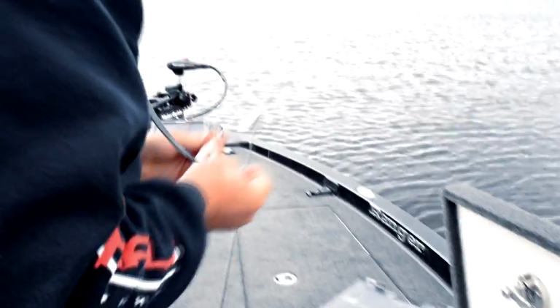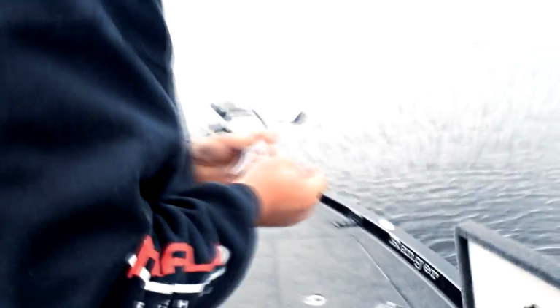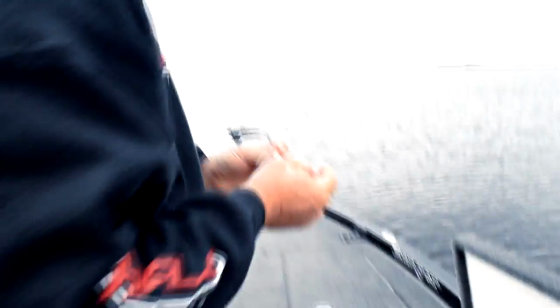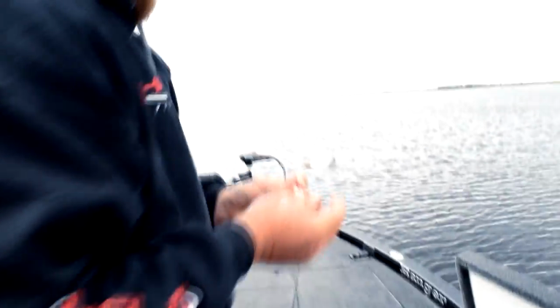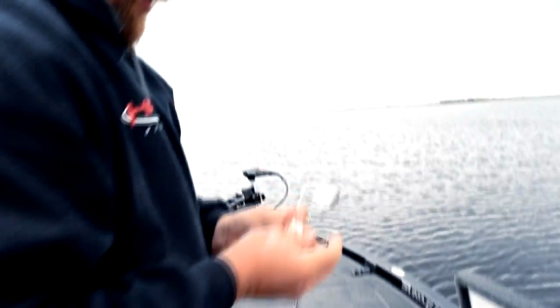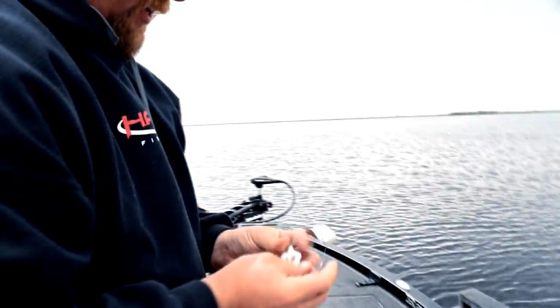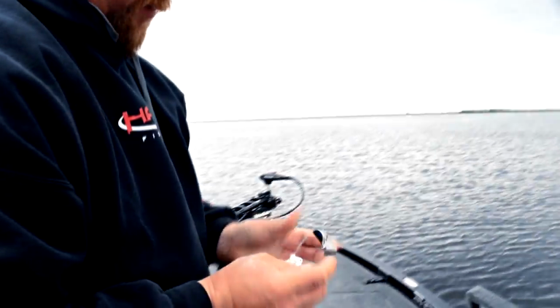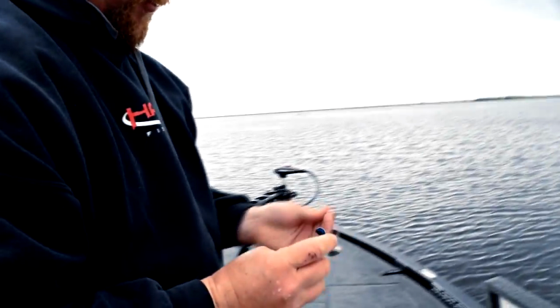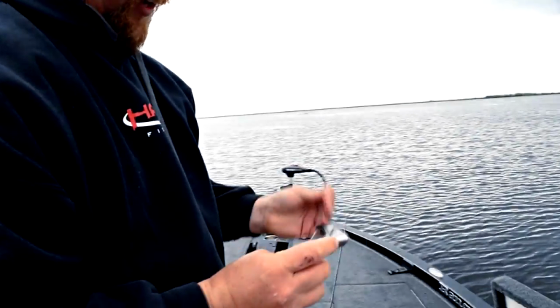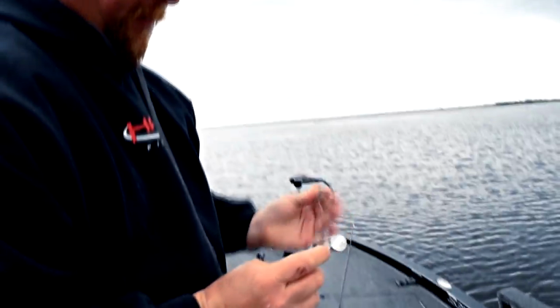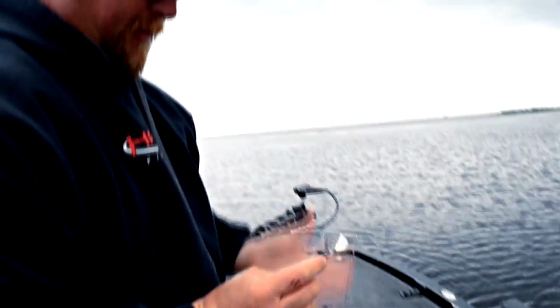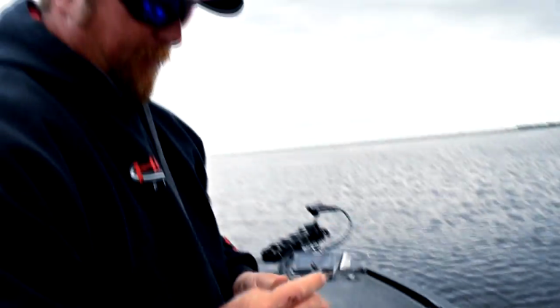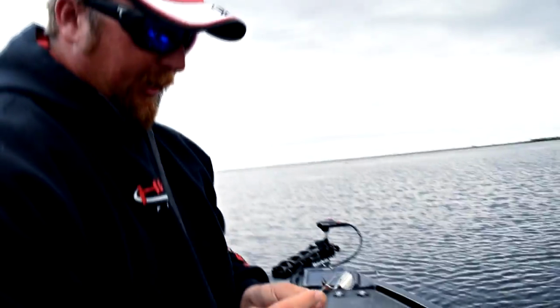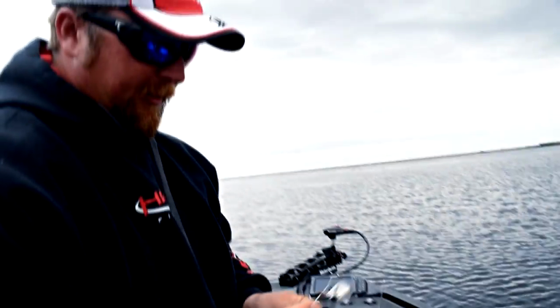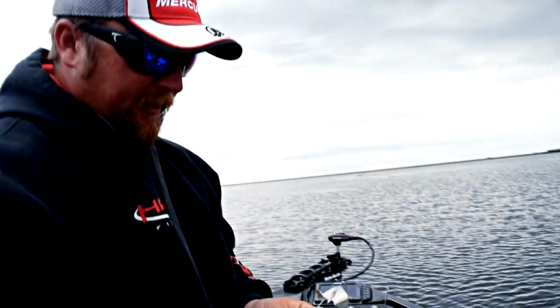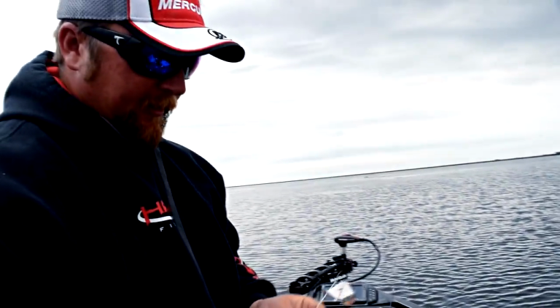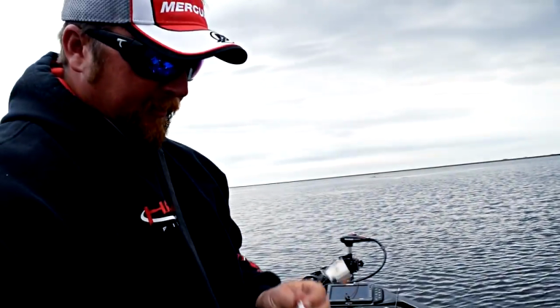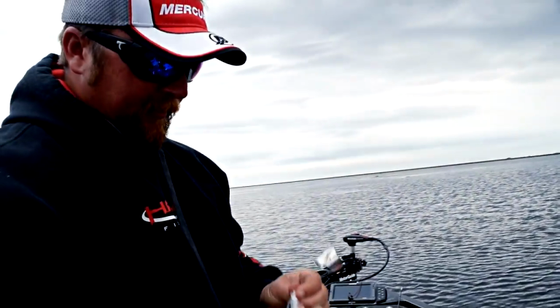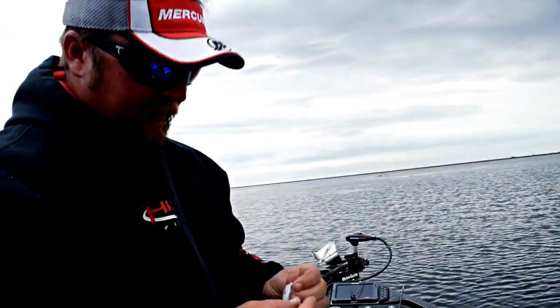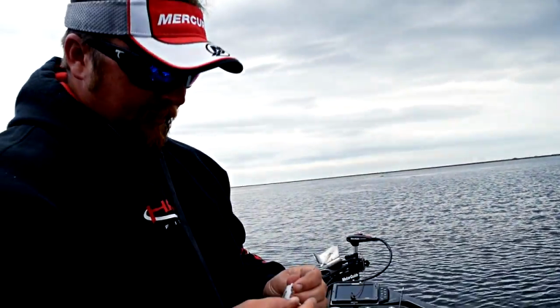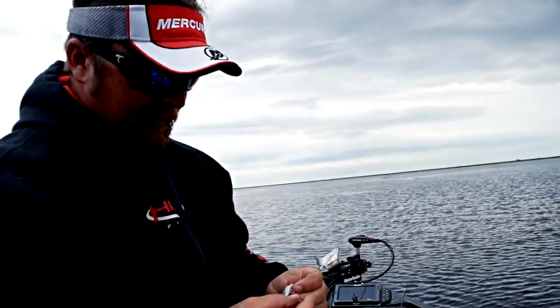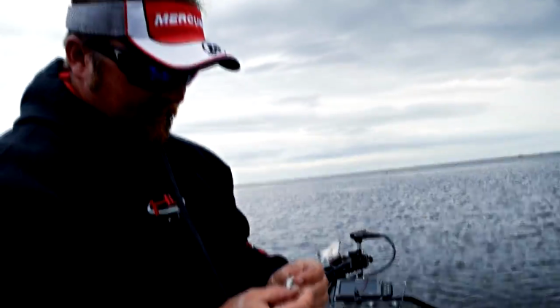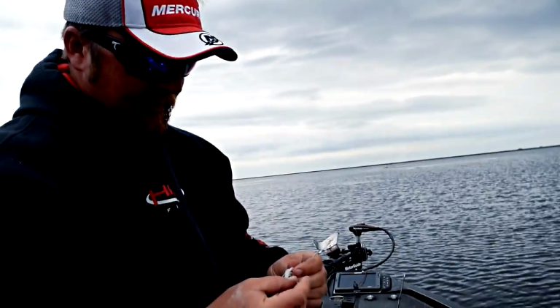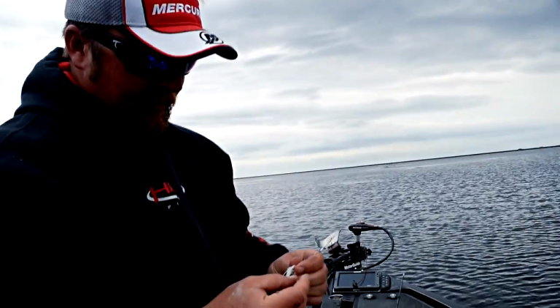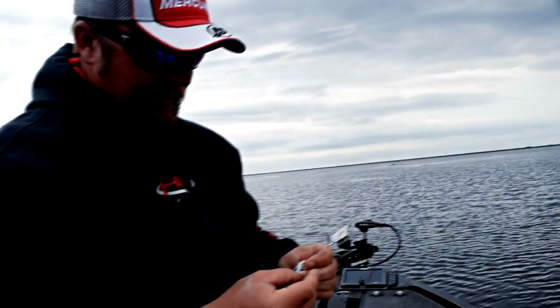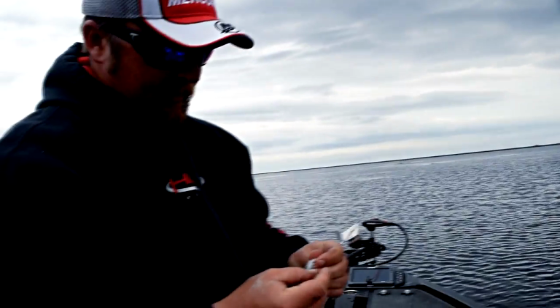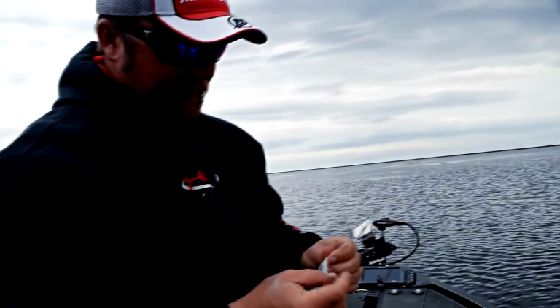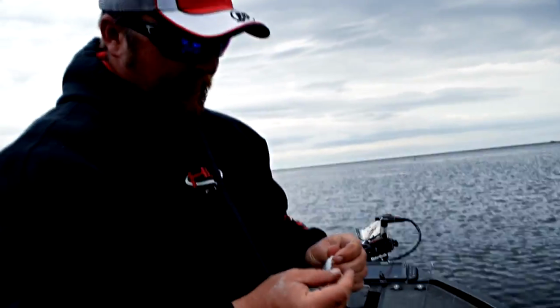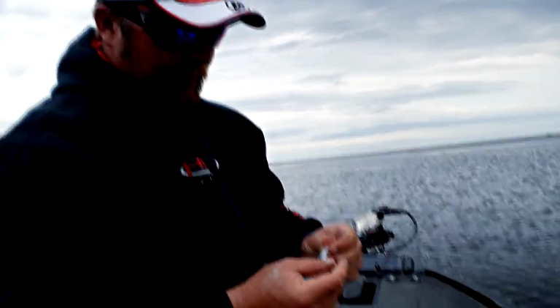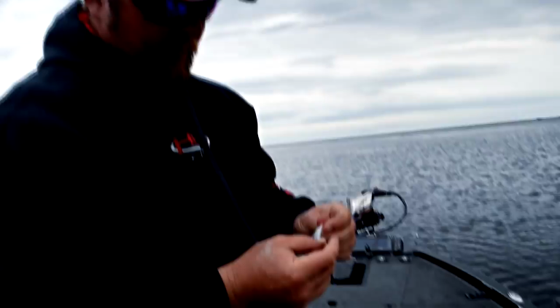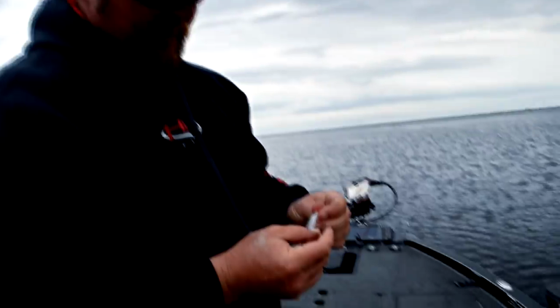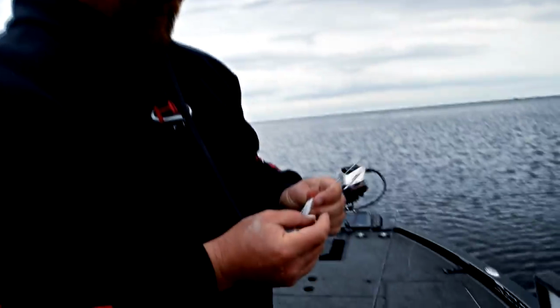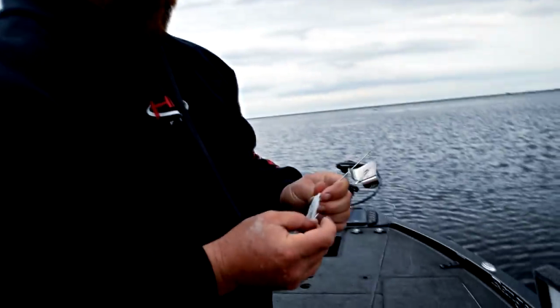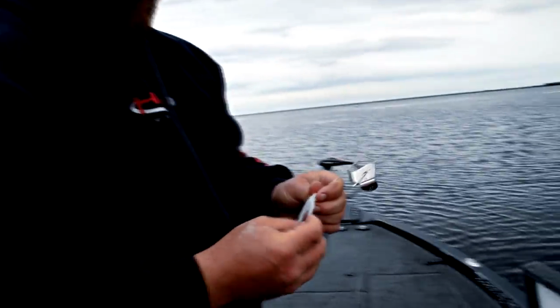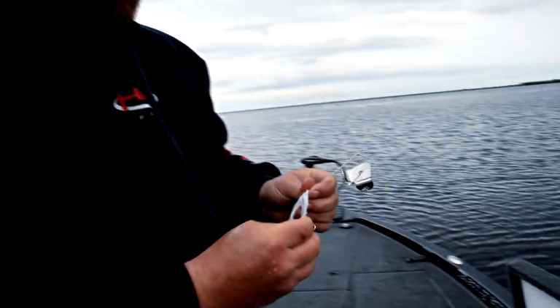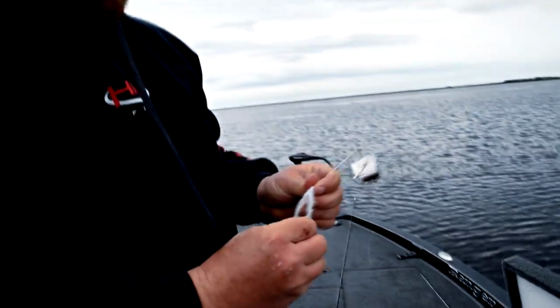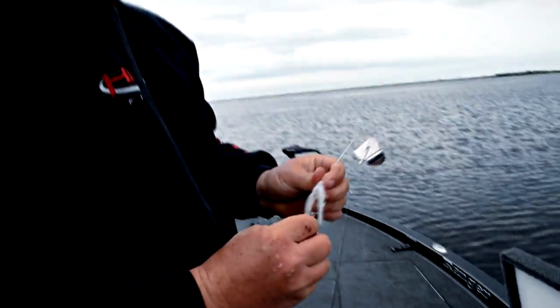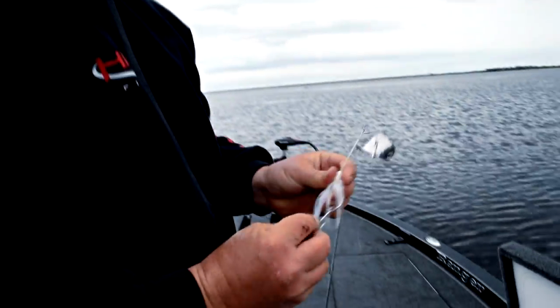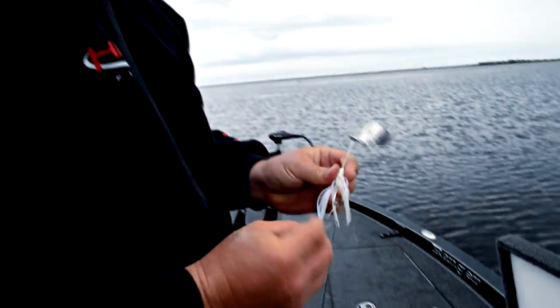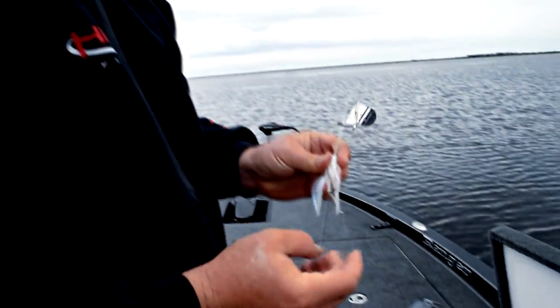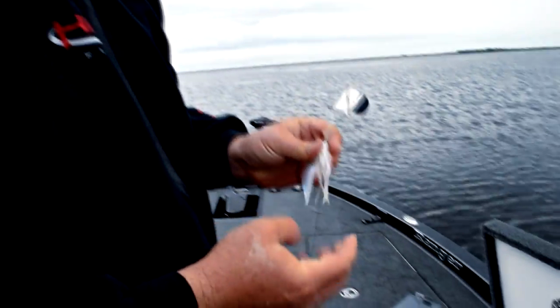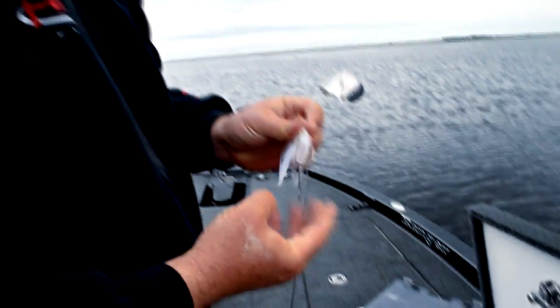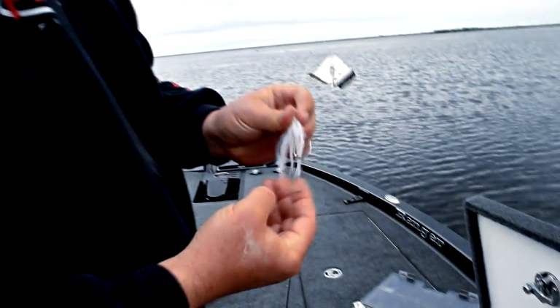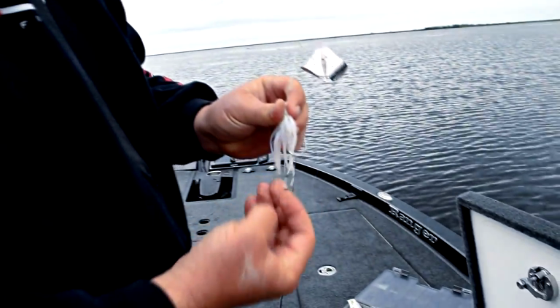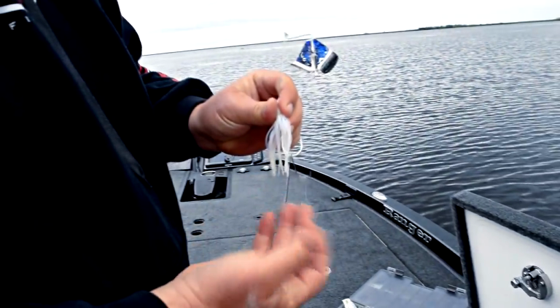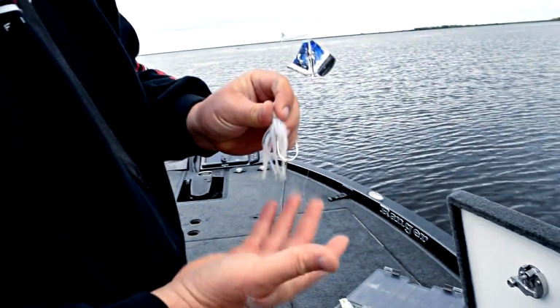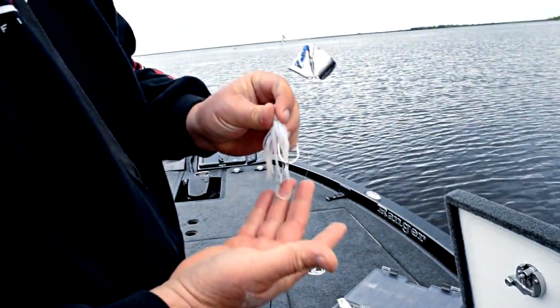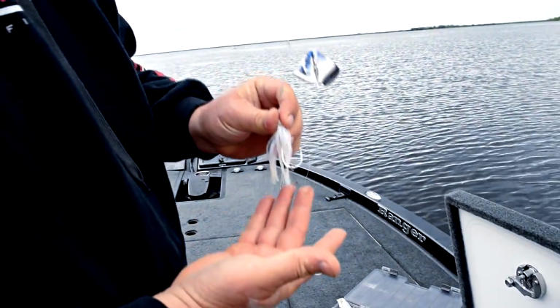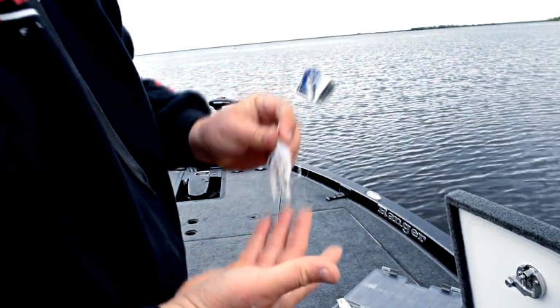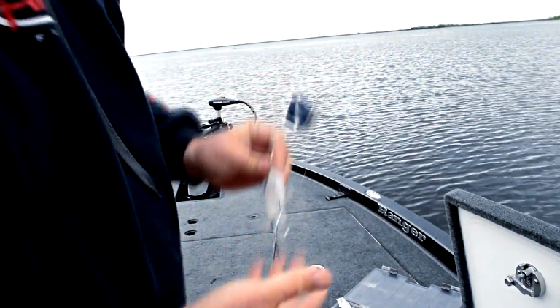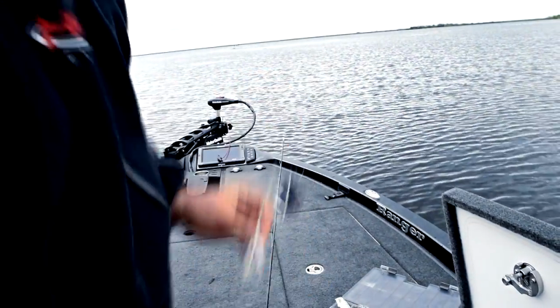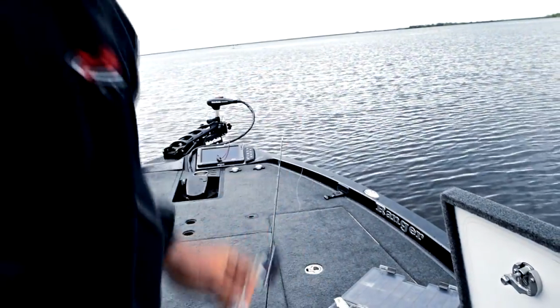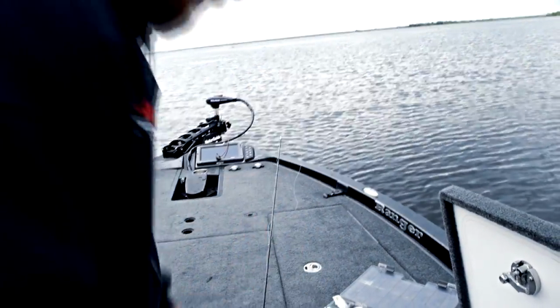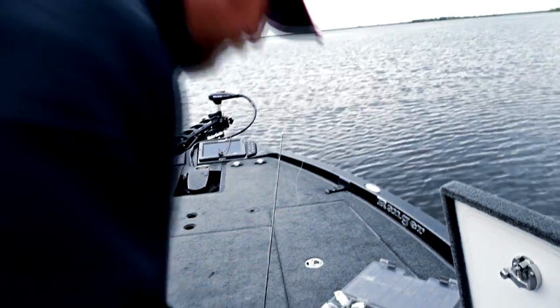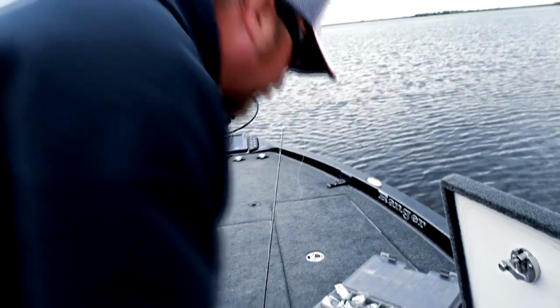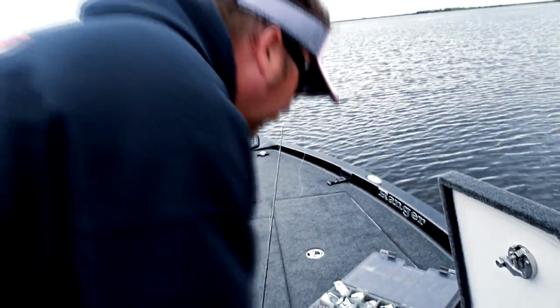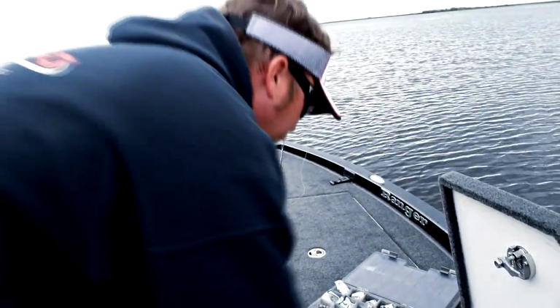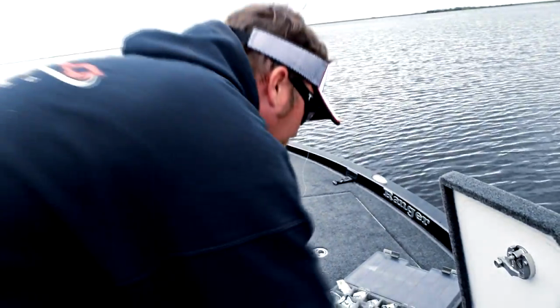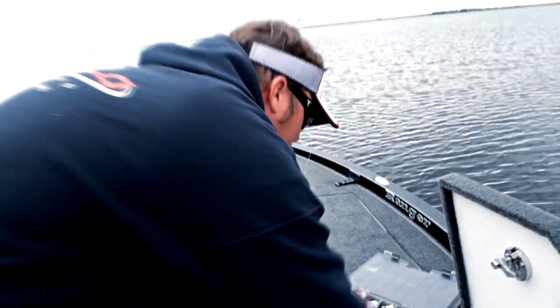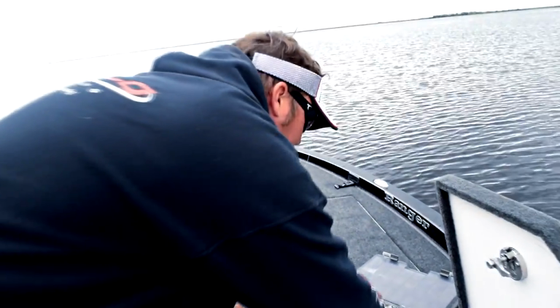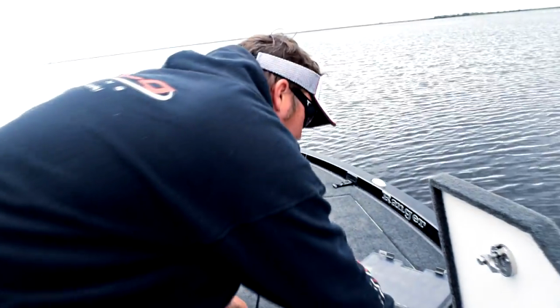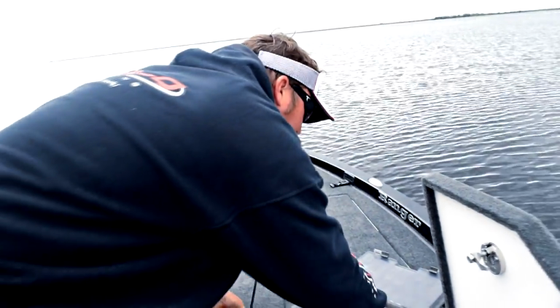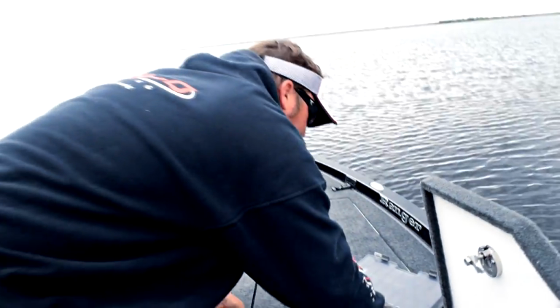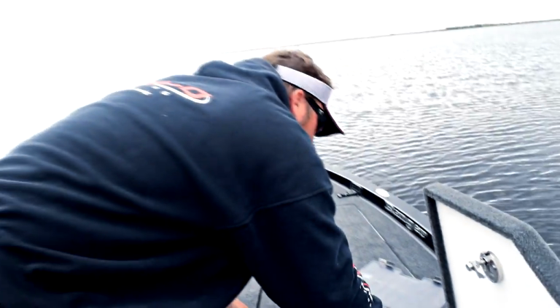We had a couple nip at the buzzer — a little Nichols buzz bait — so I'm going to put my little trailer hook on there.